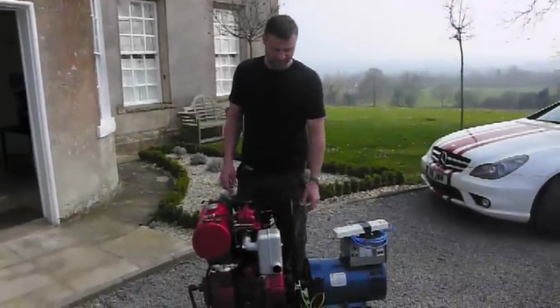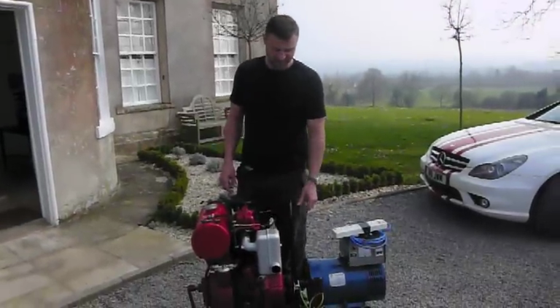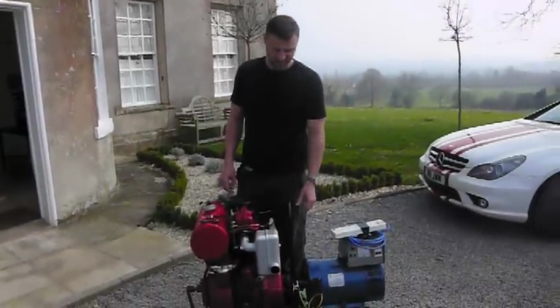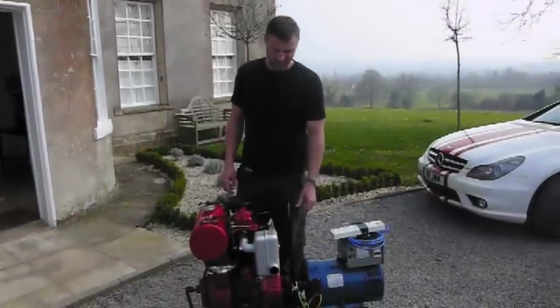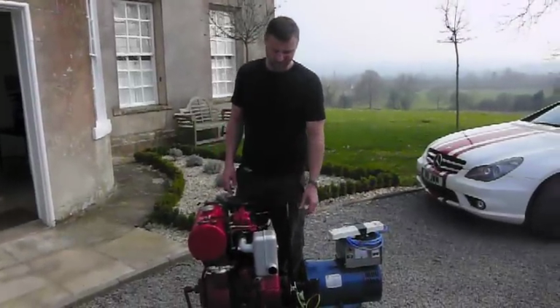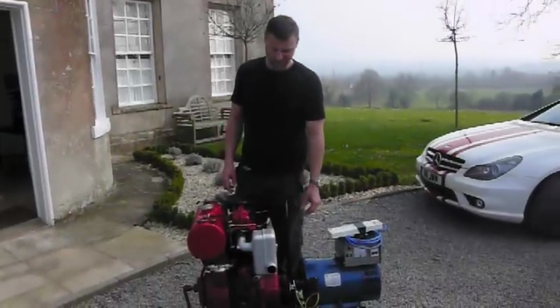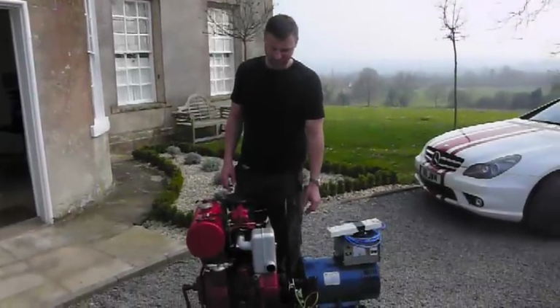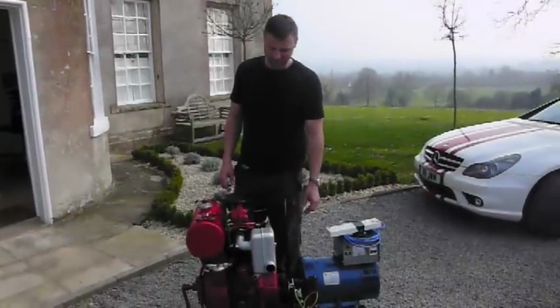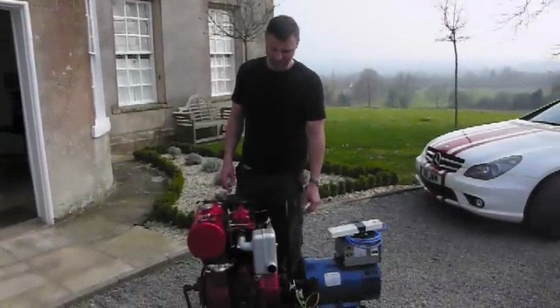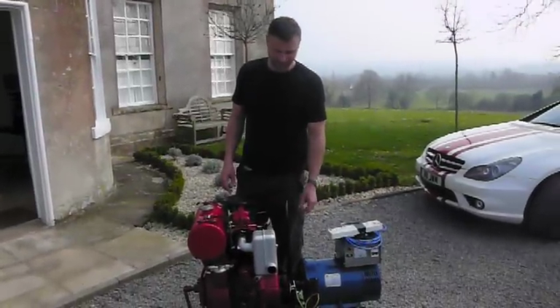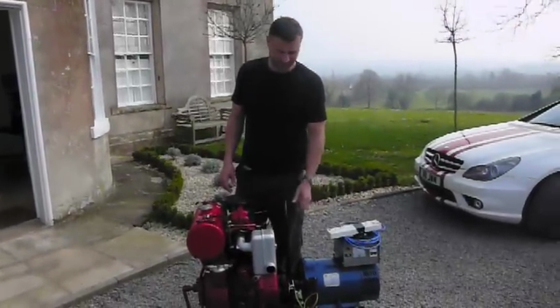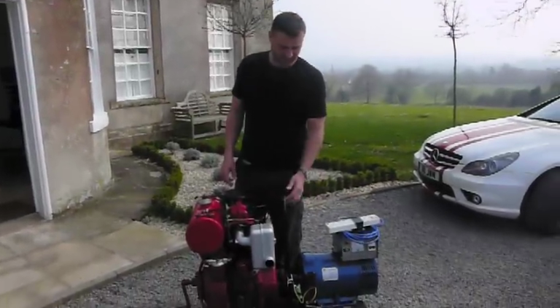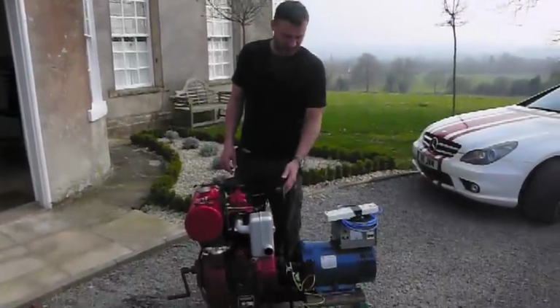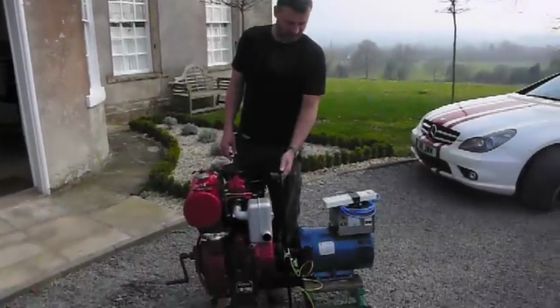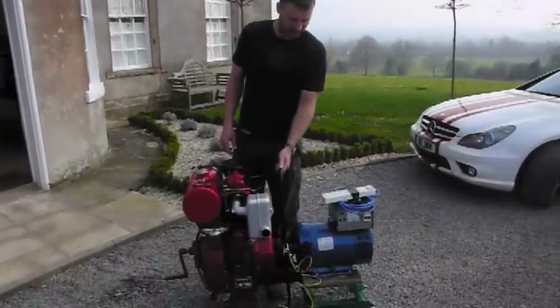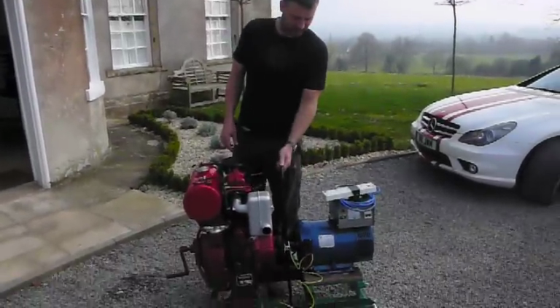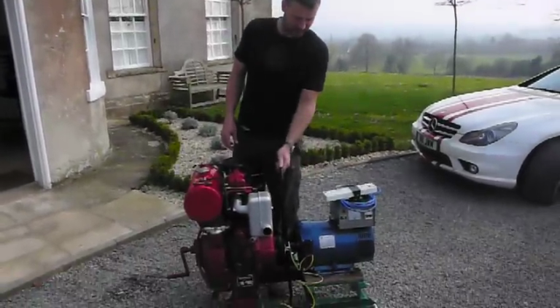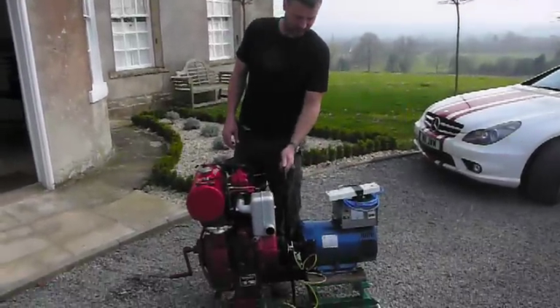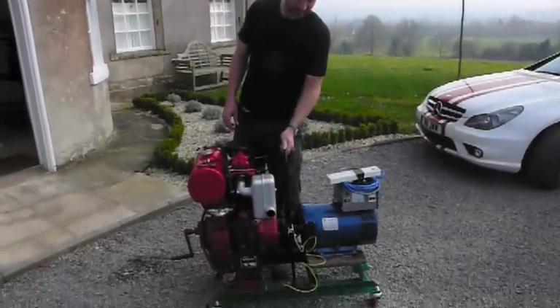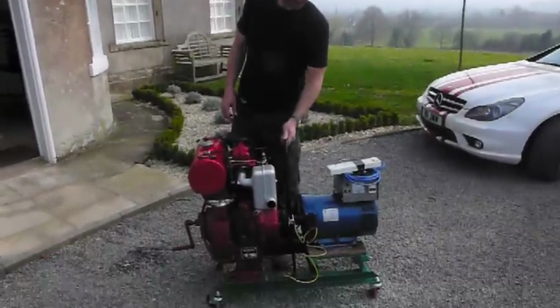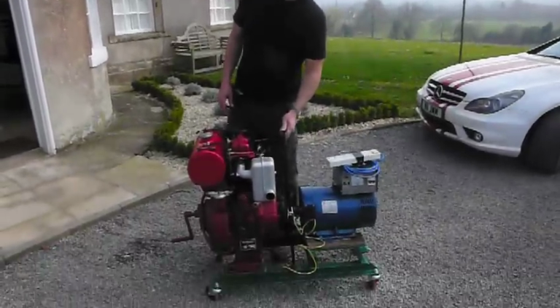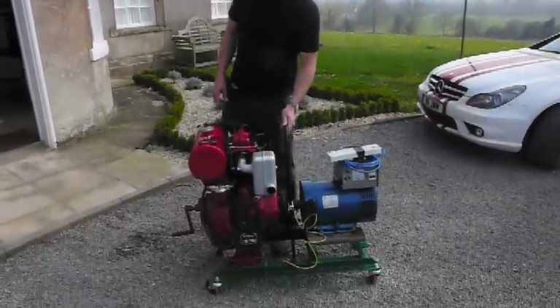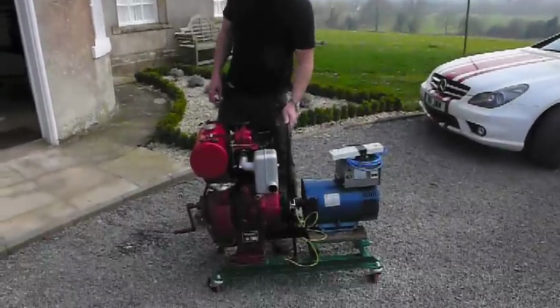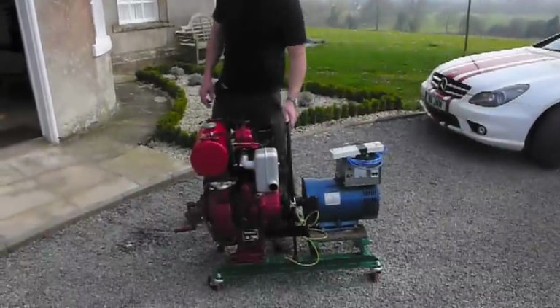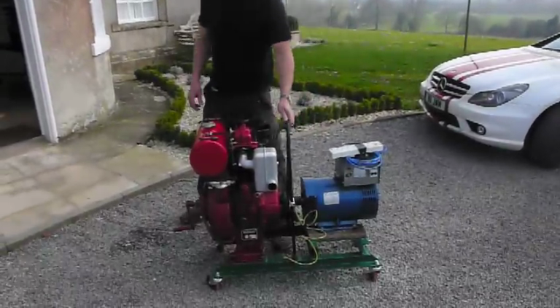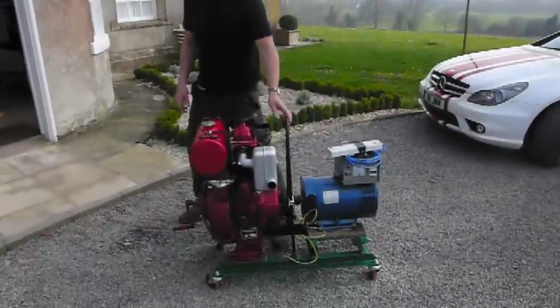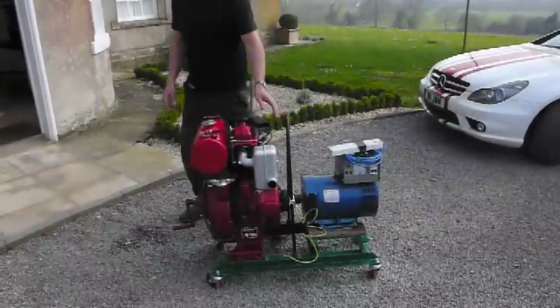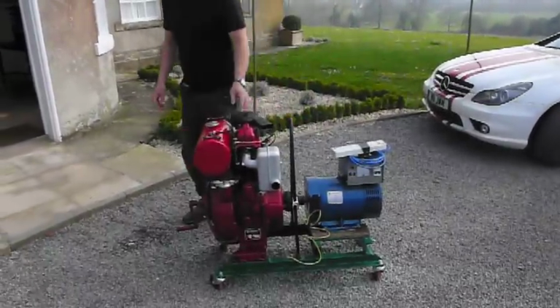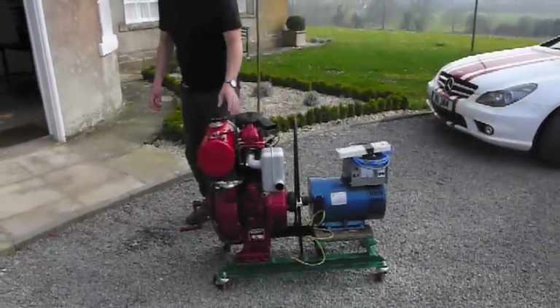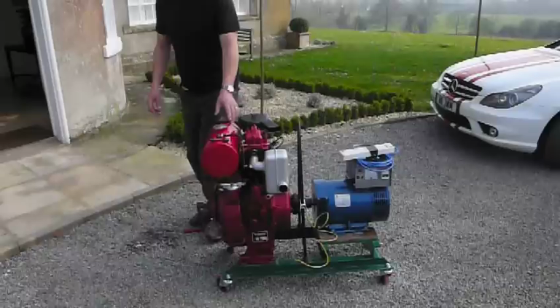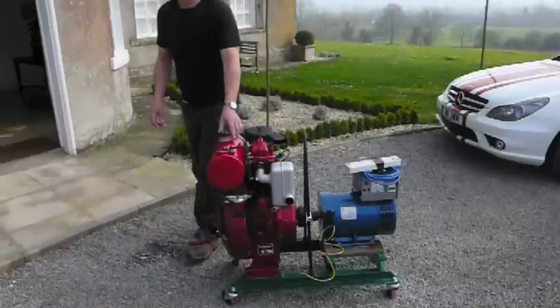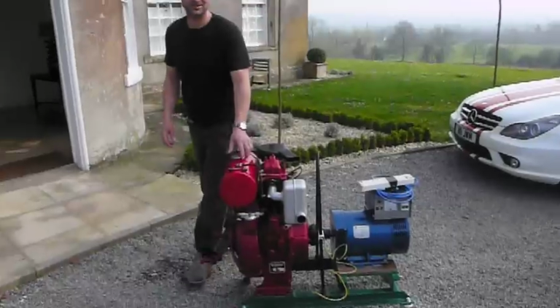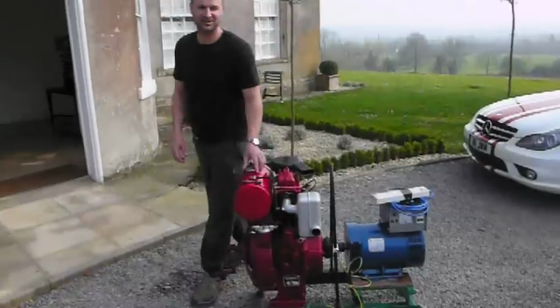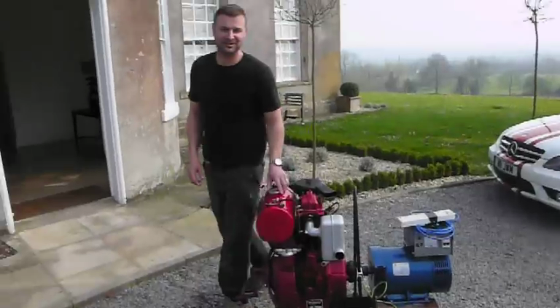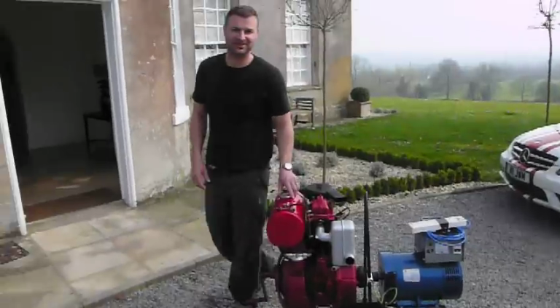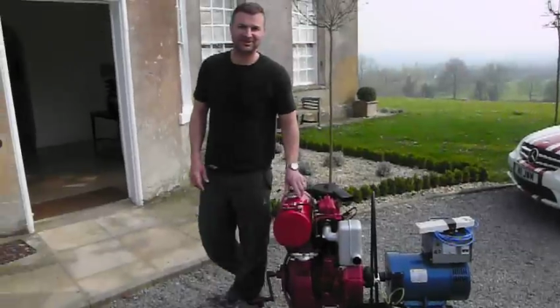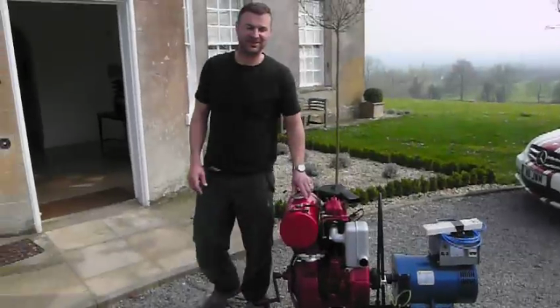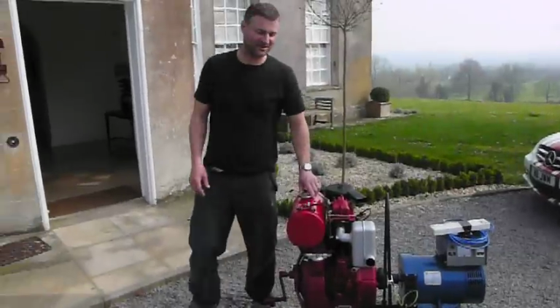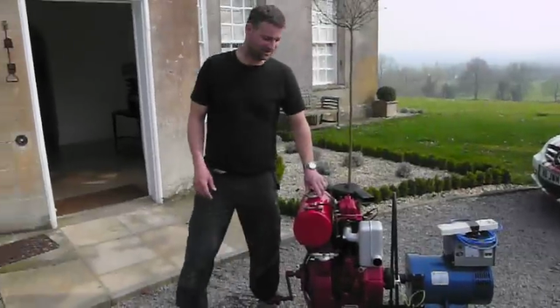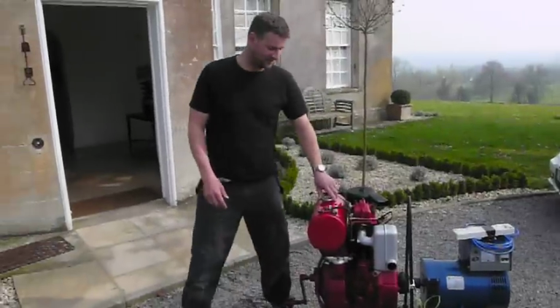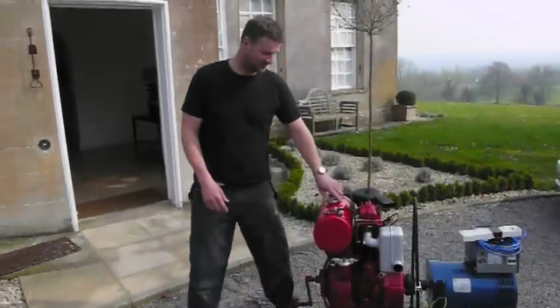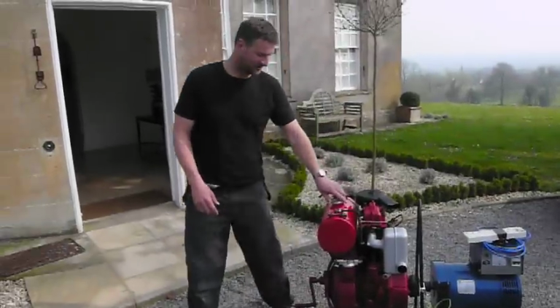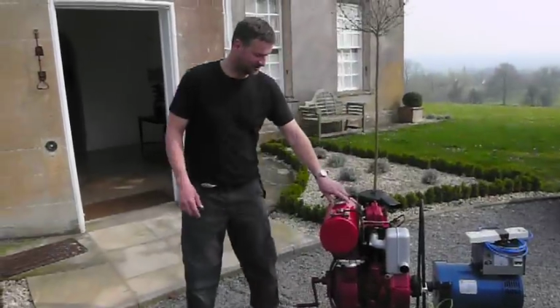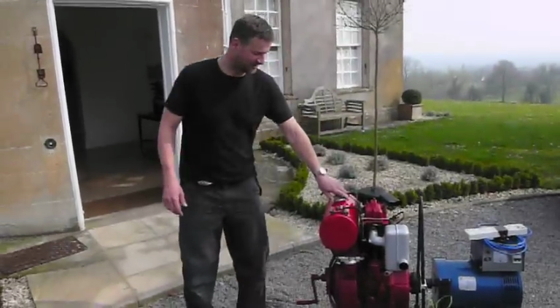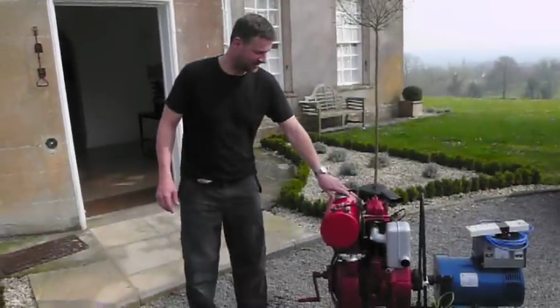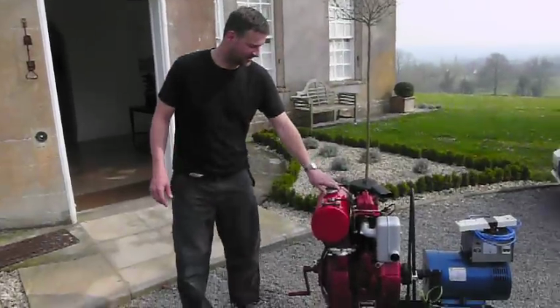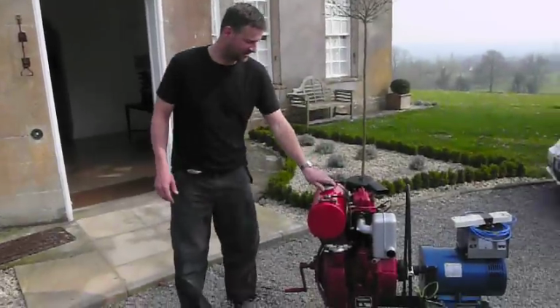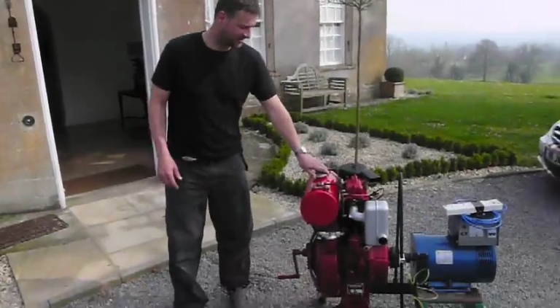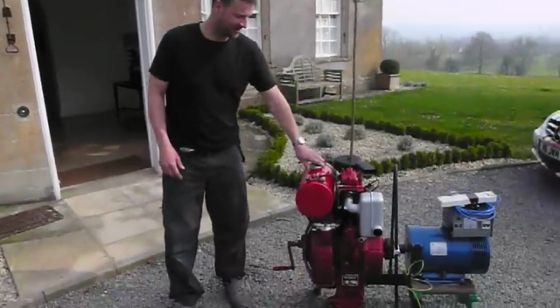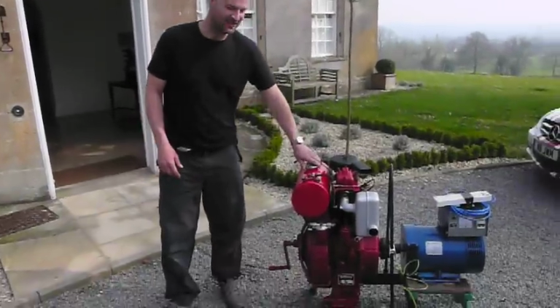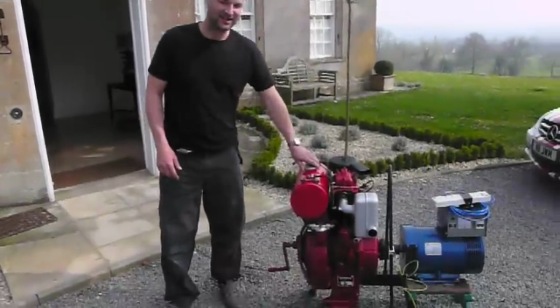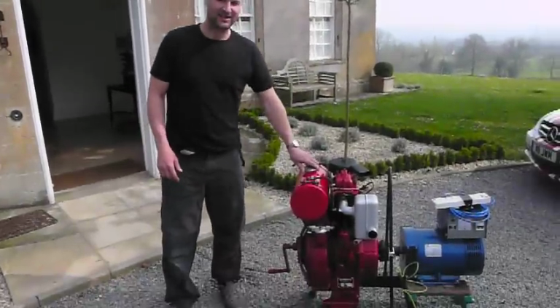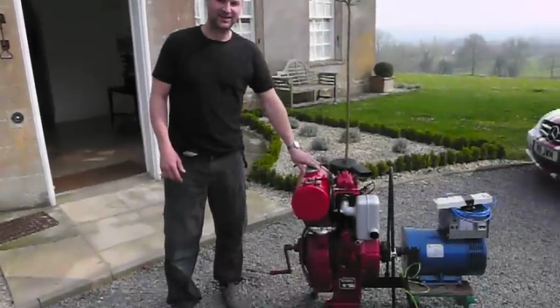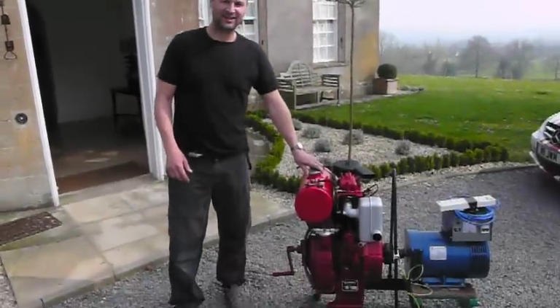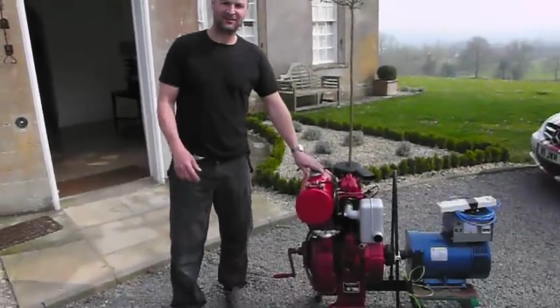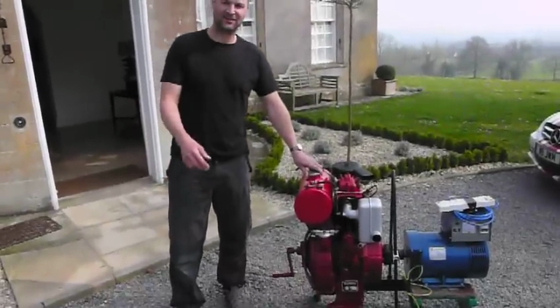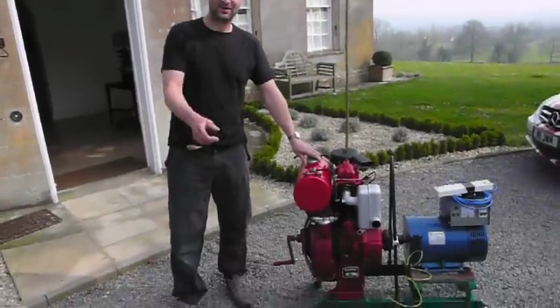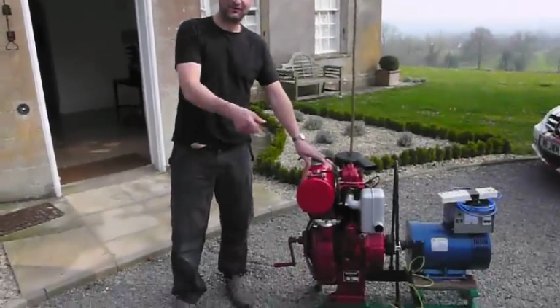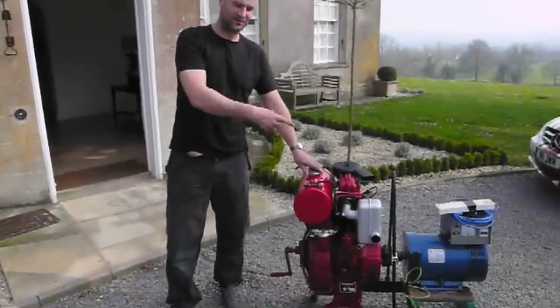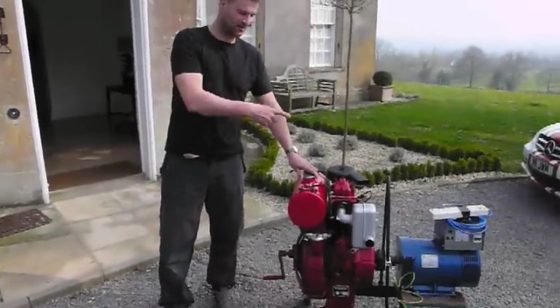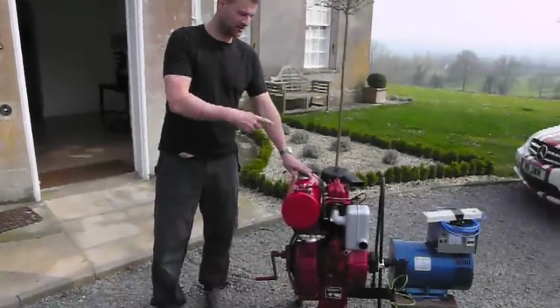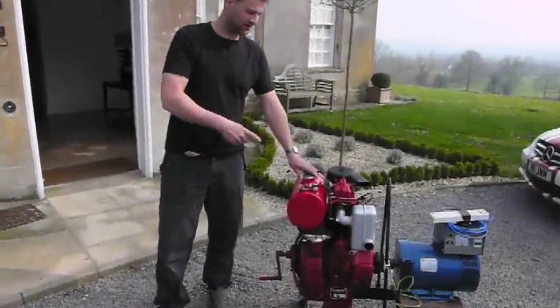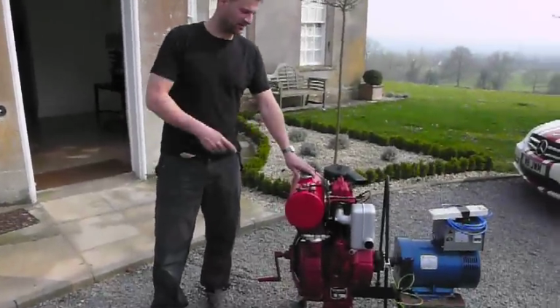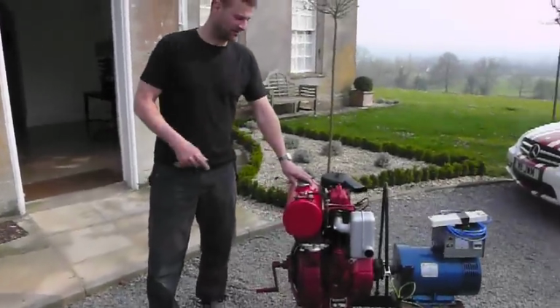Here she is, all done up nicely. And we're just going to start her up in here — let's have a good look now.